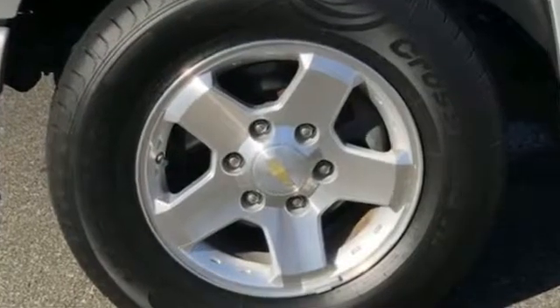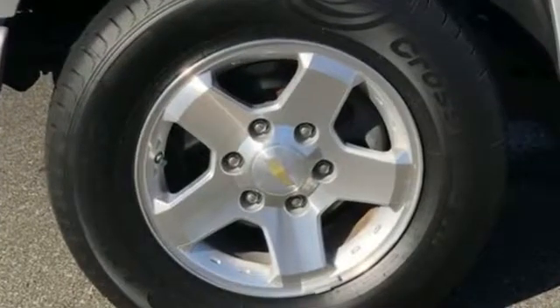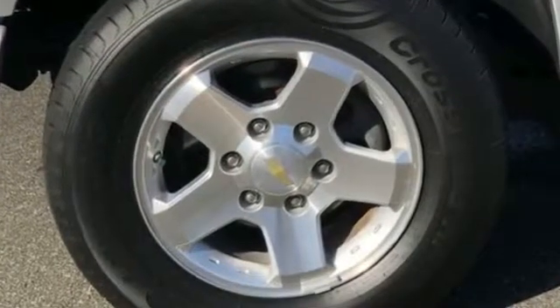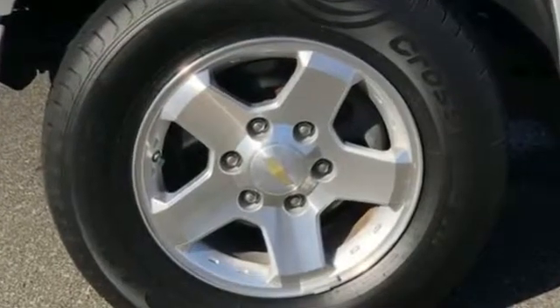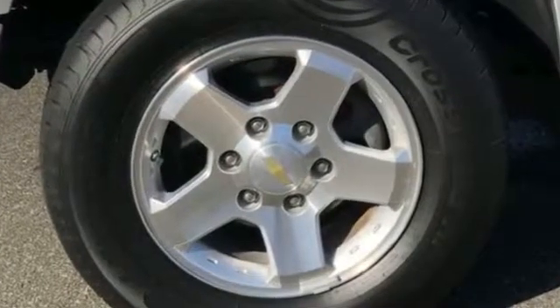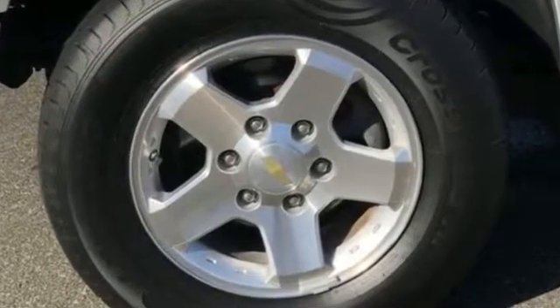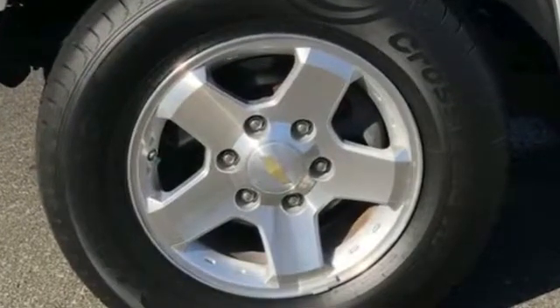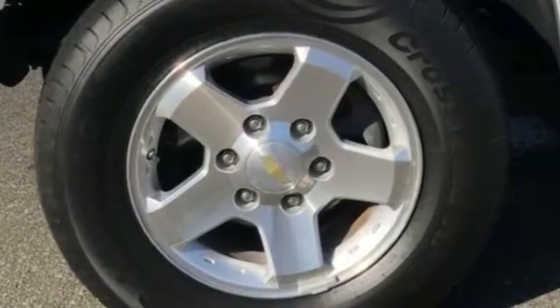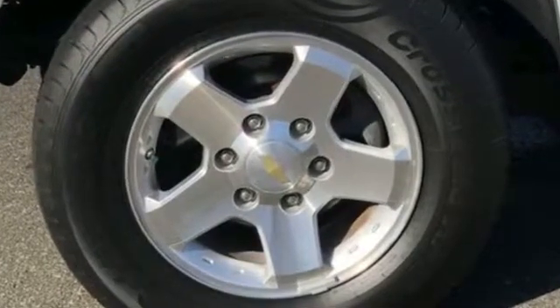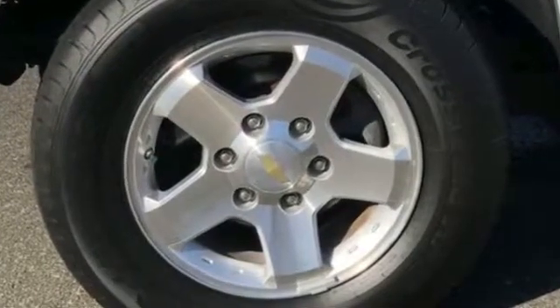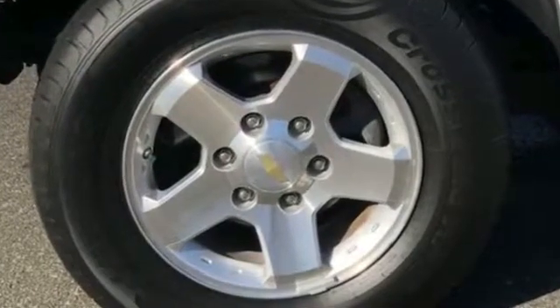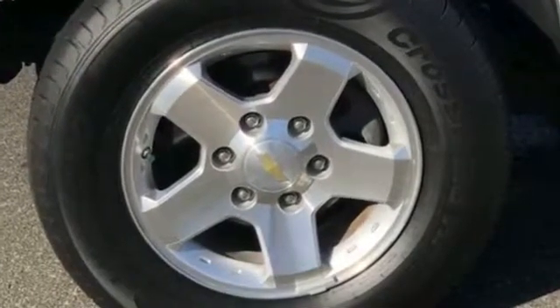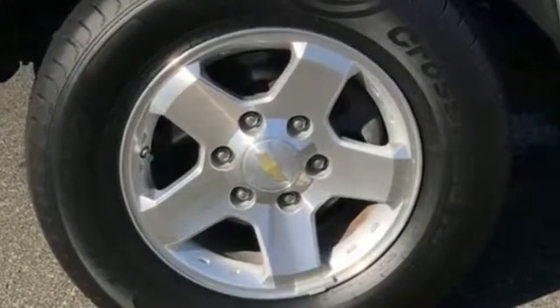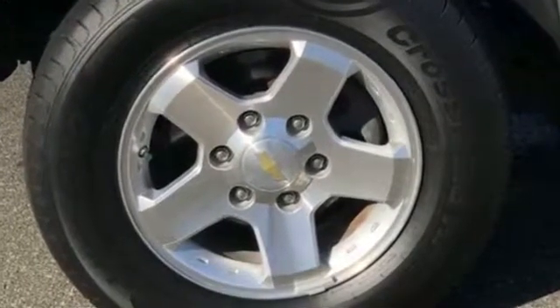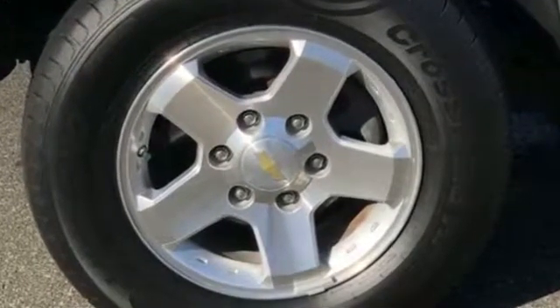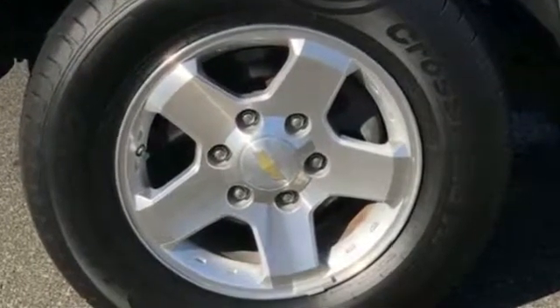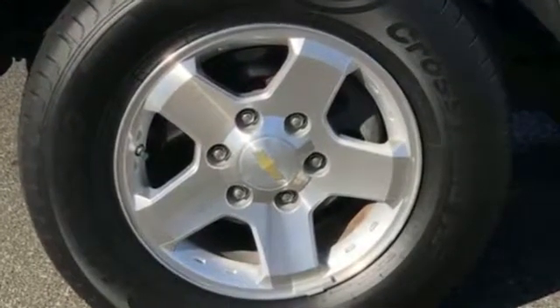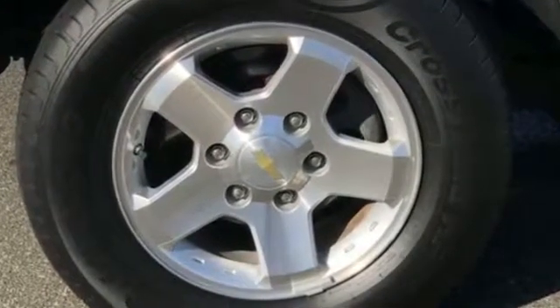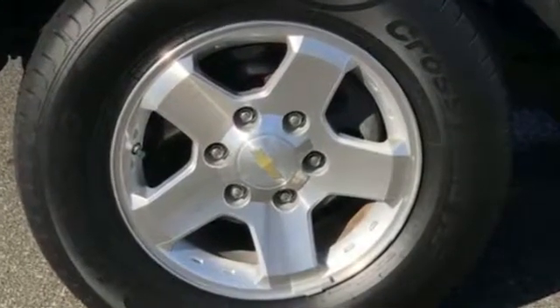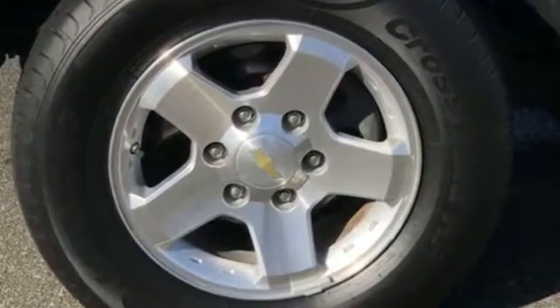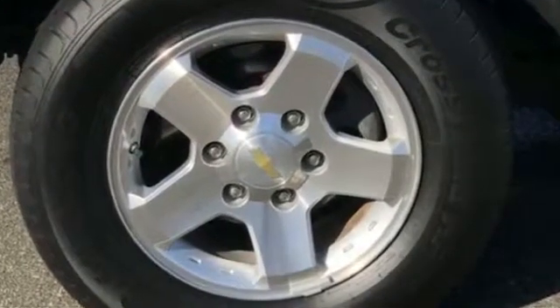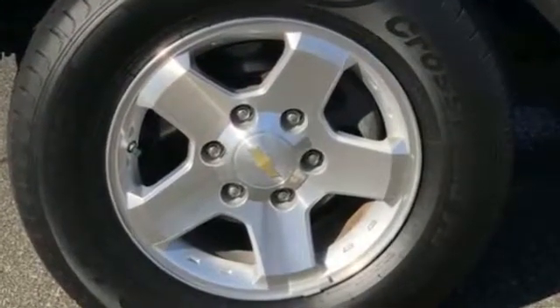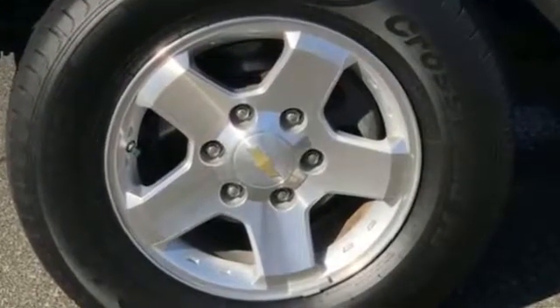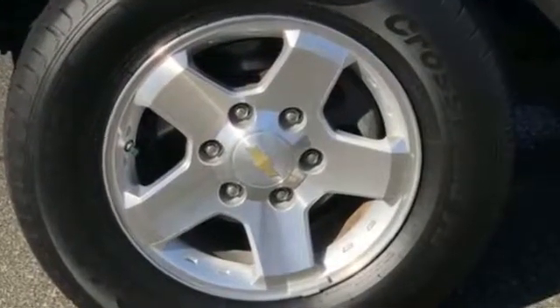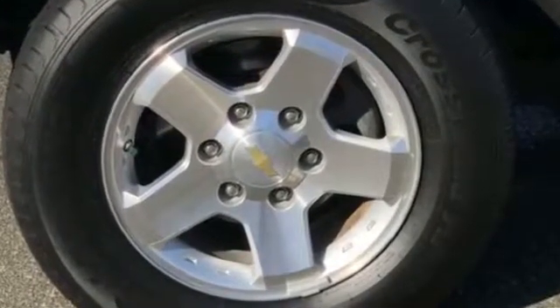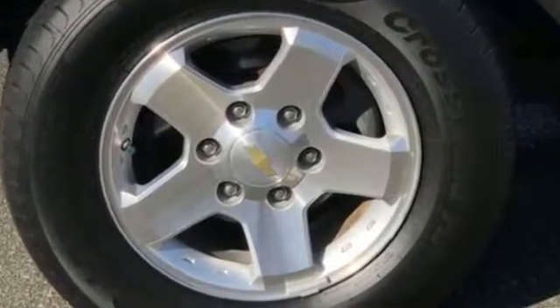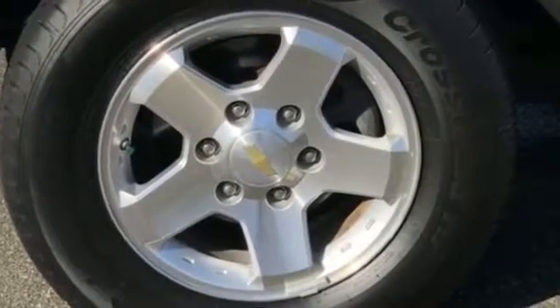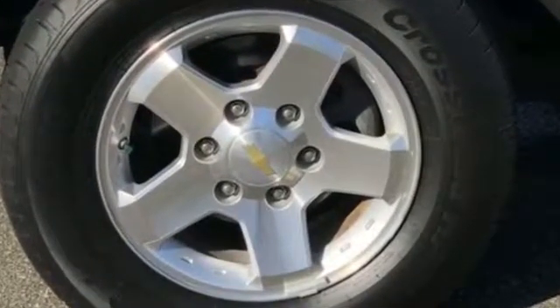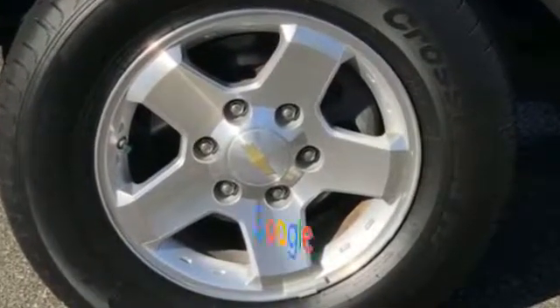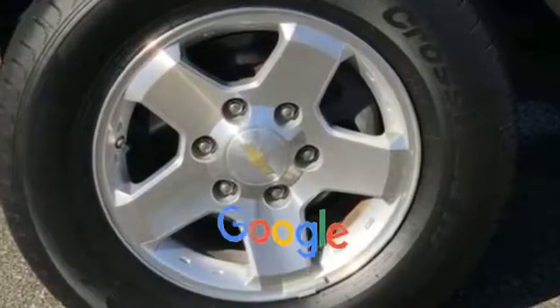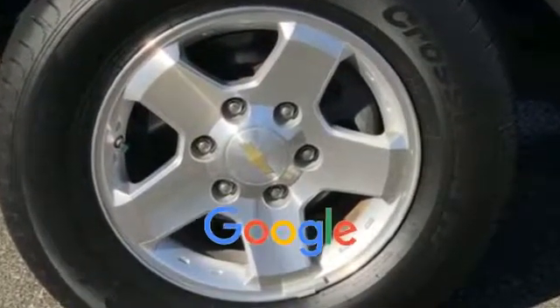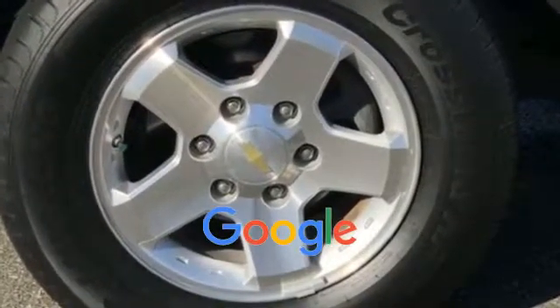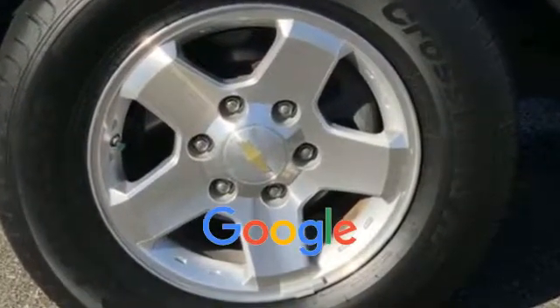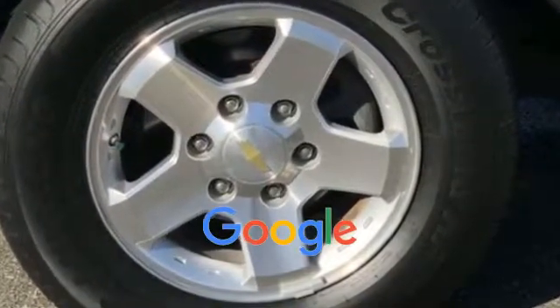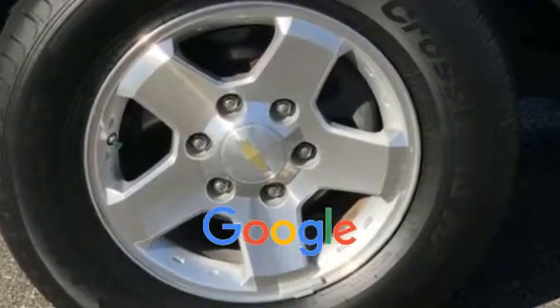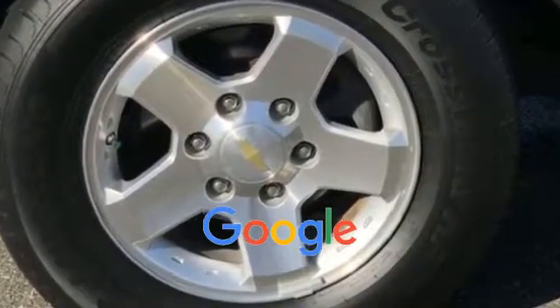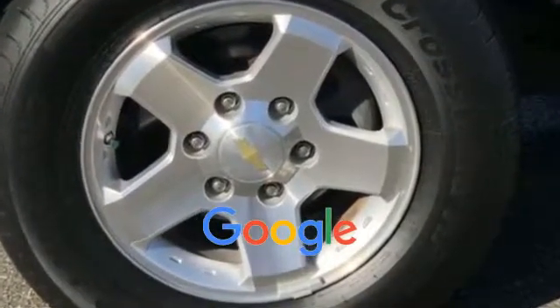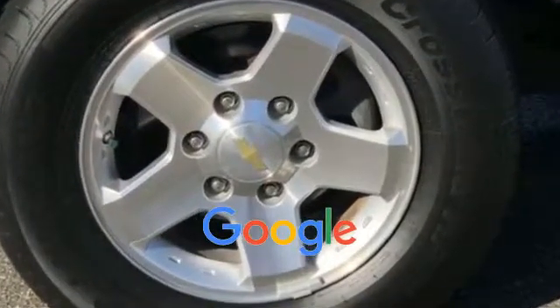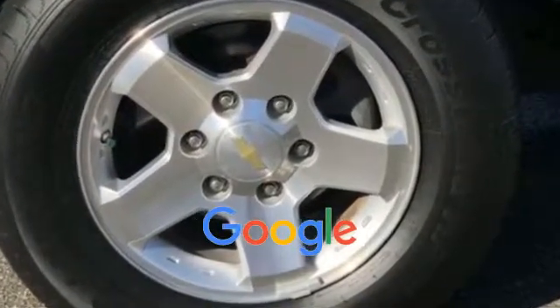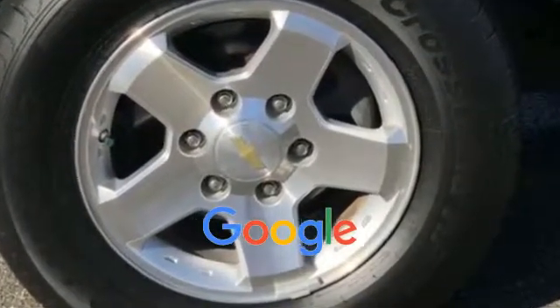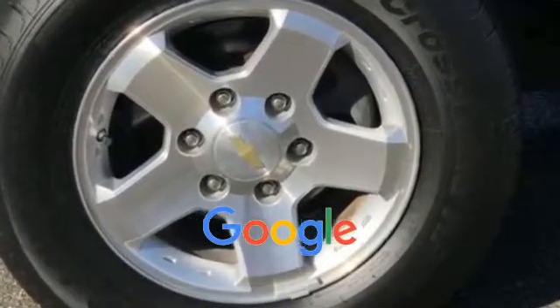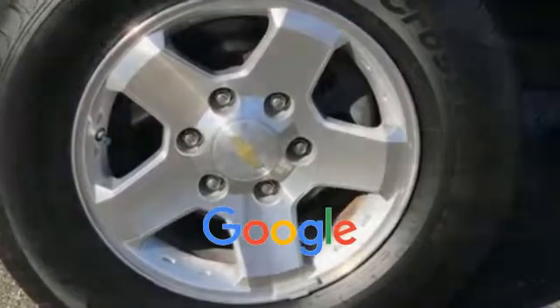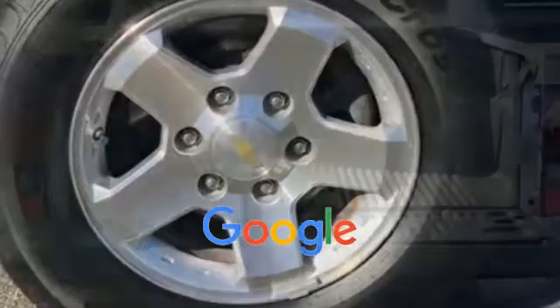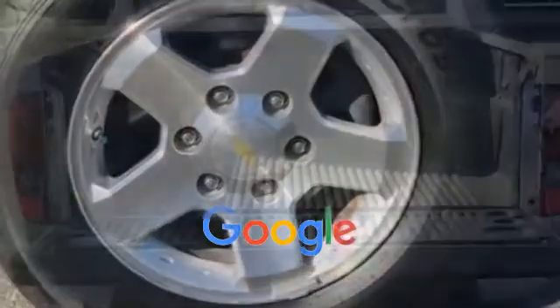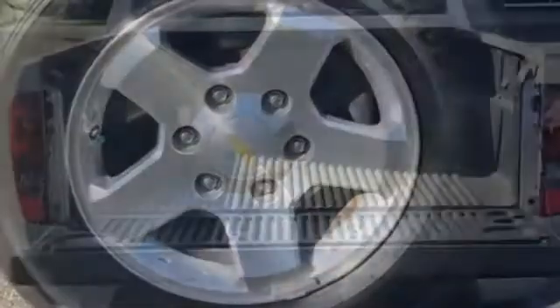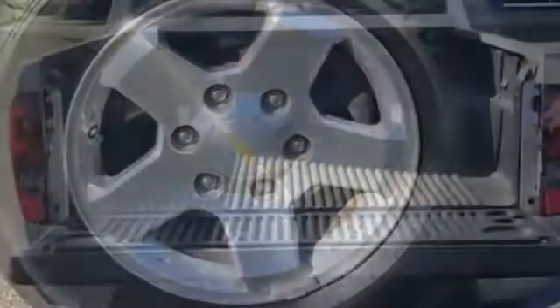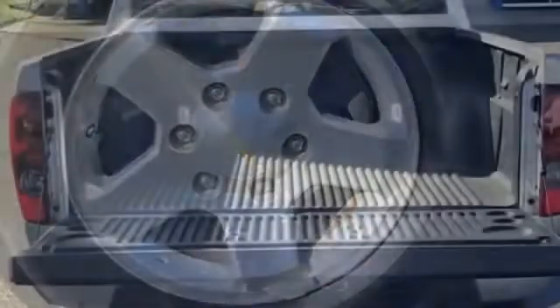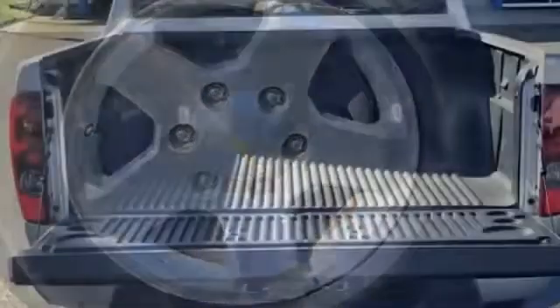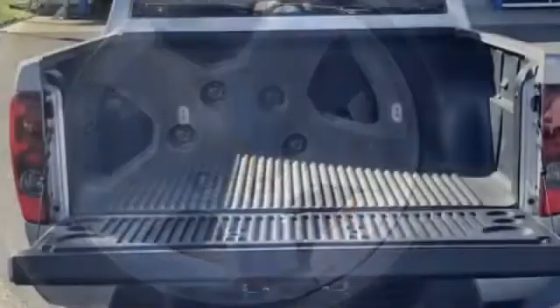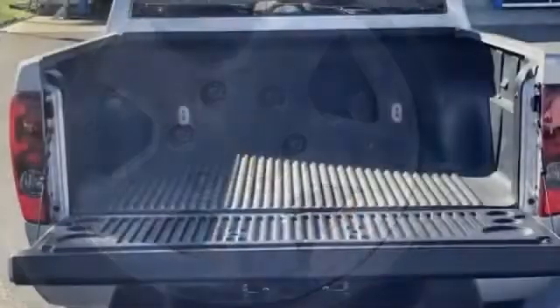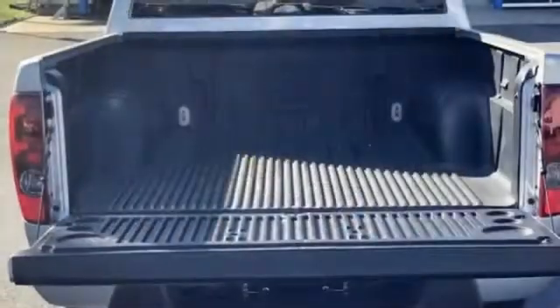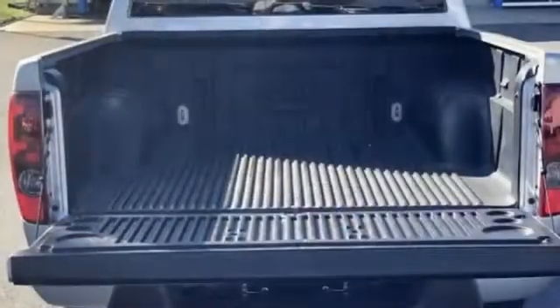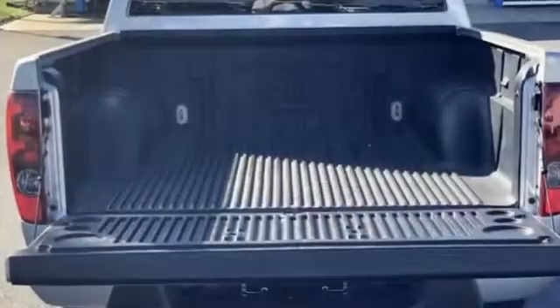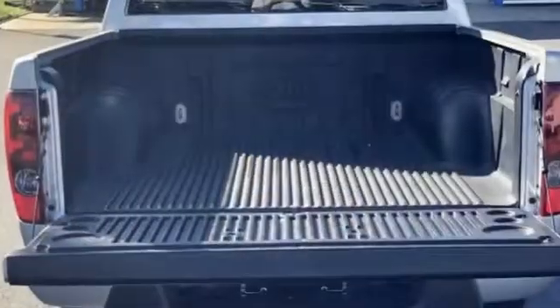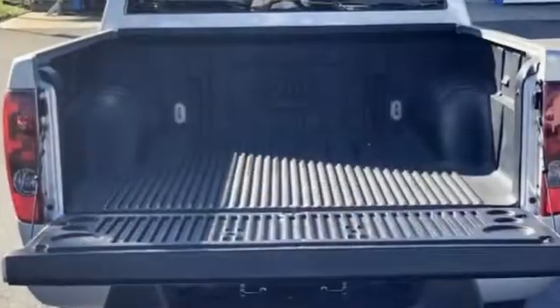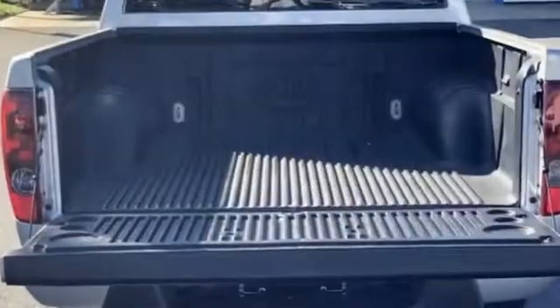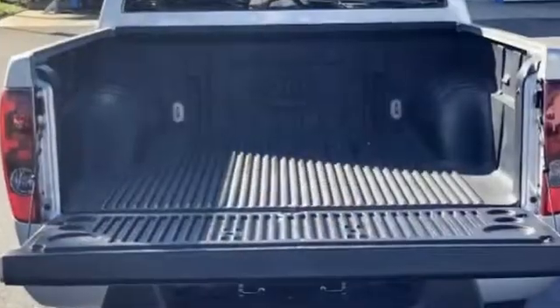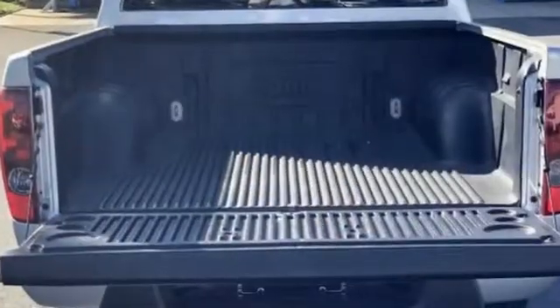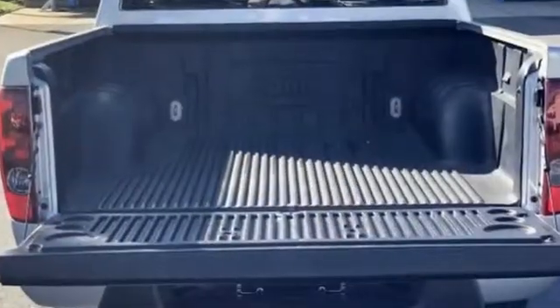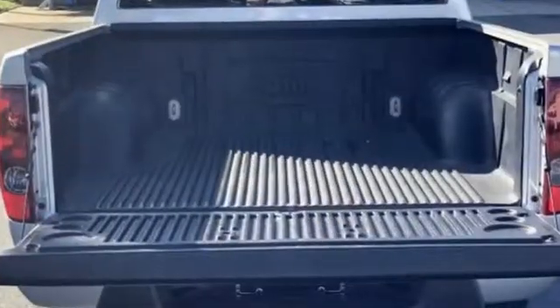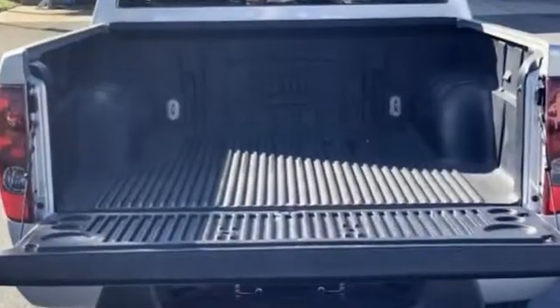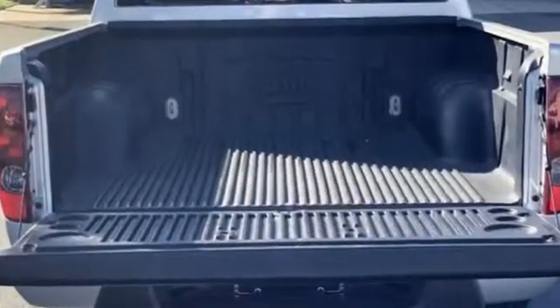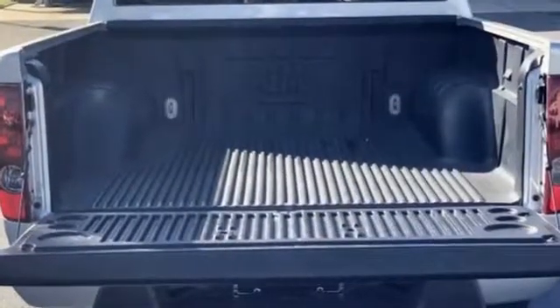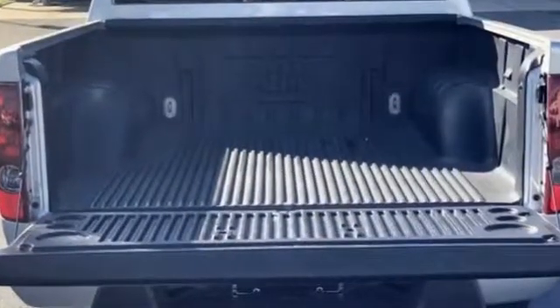ABS, power locks. This is a top rated dealer — get a fast and easy price quote today.